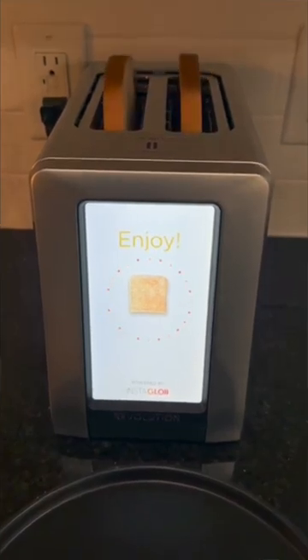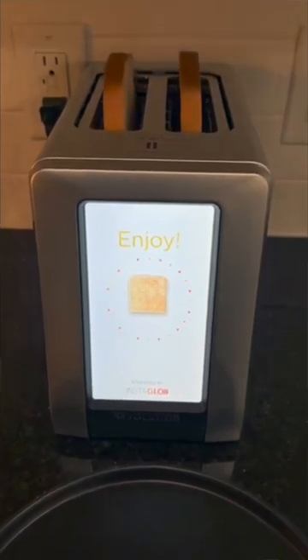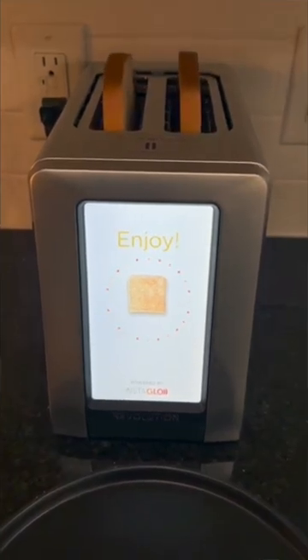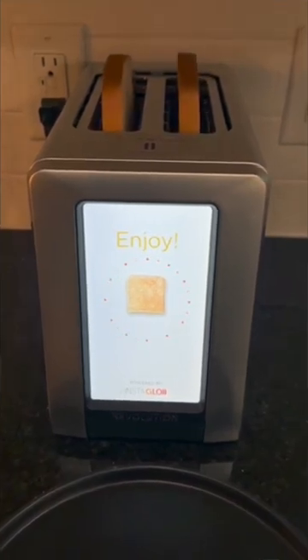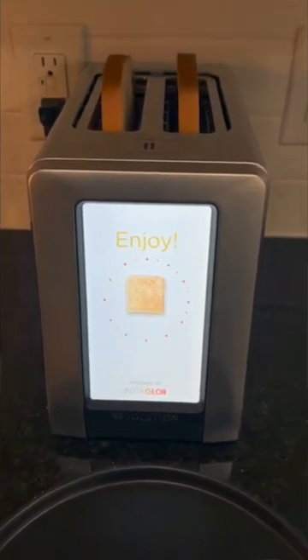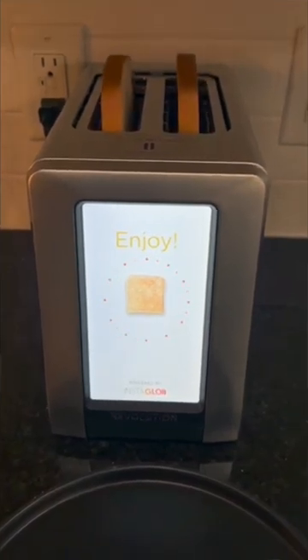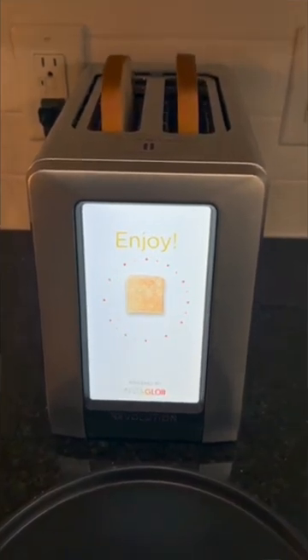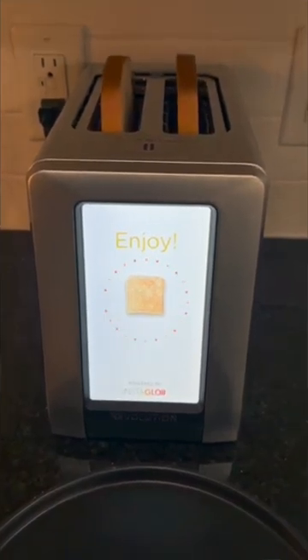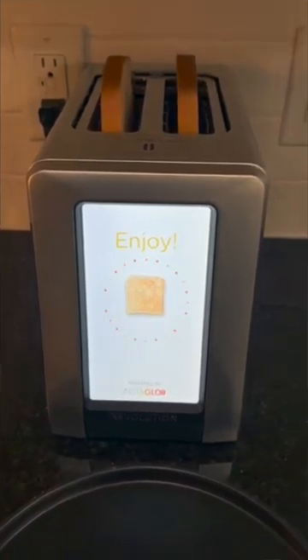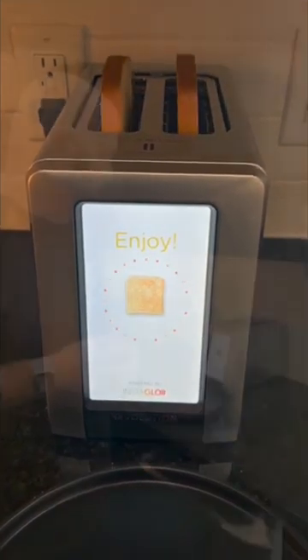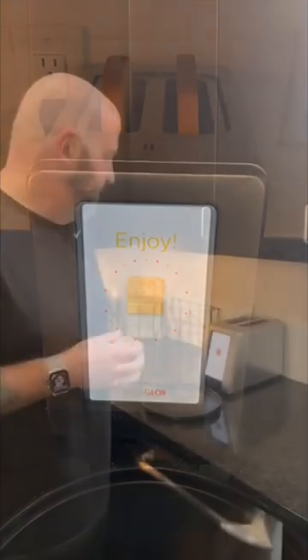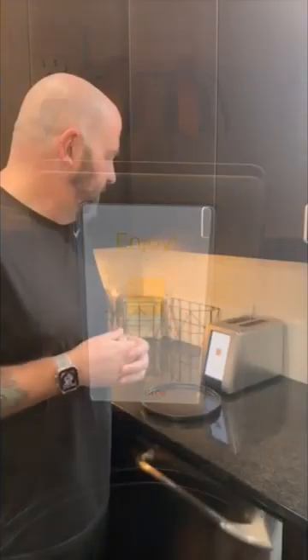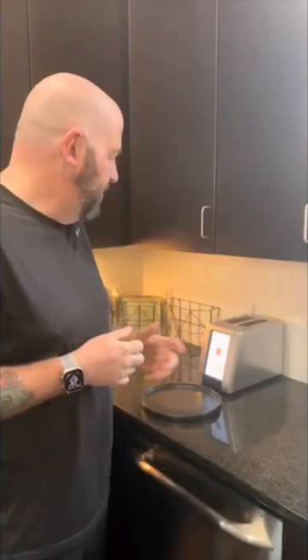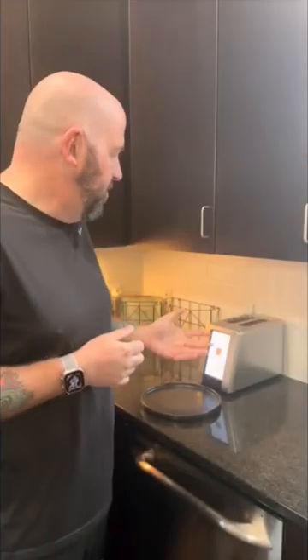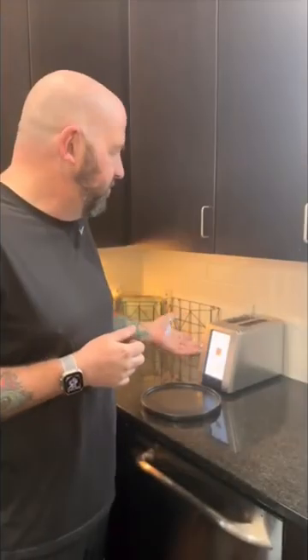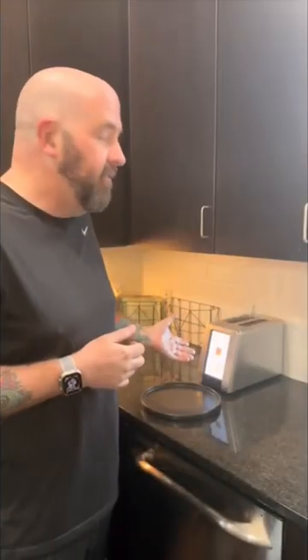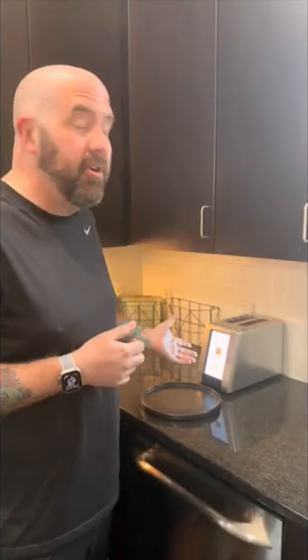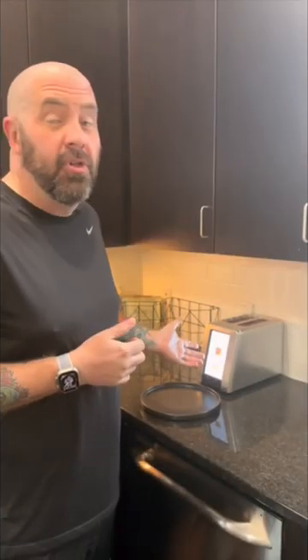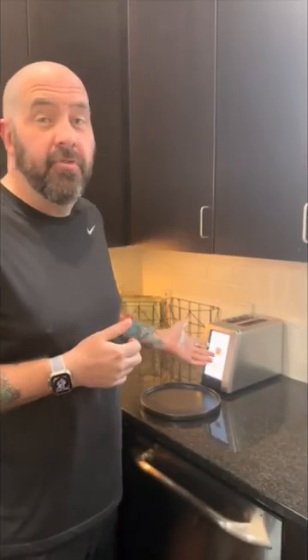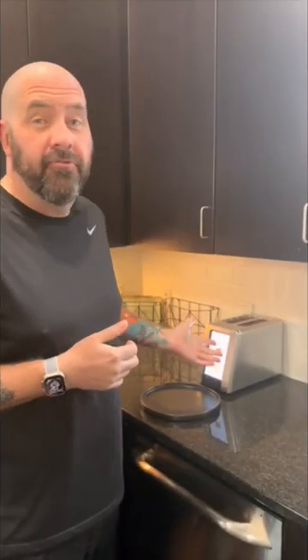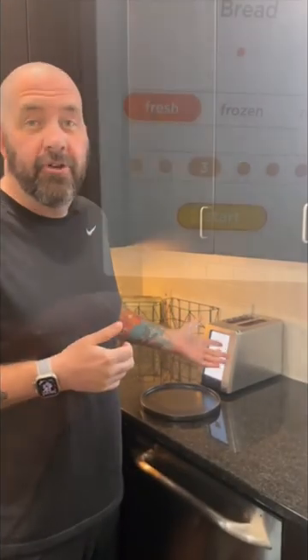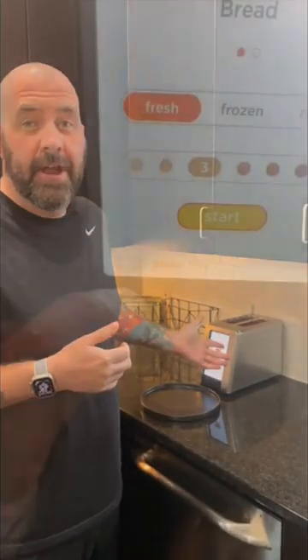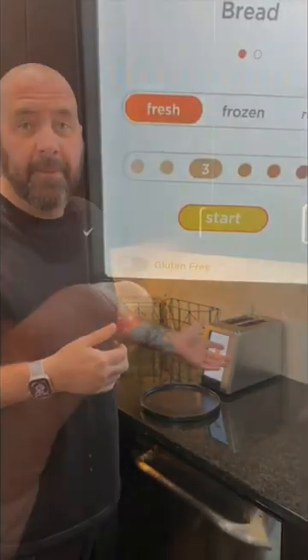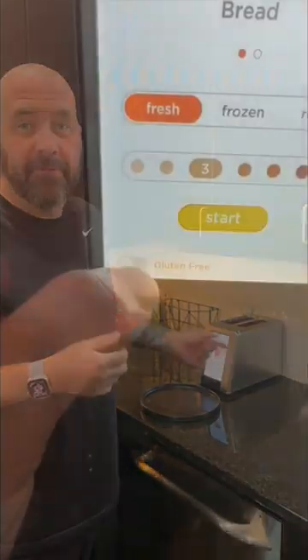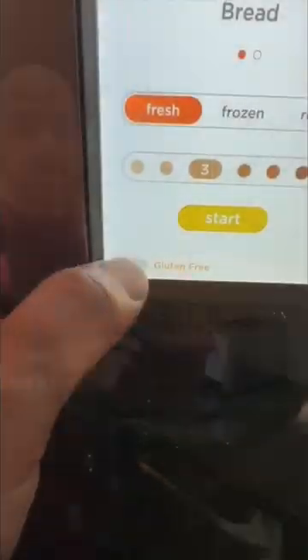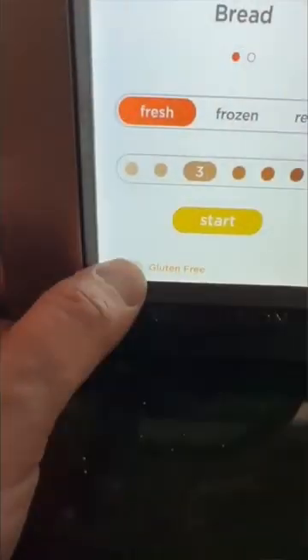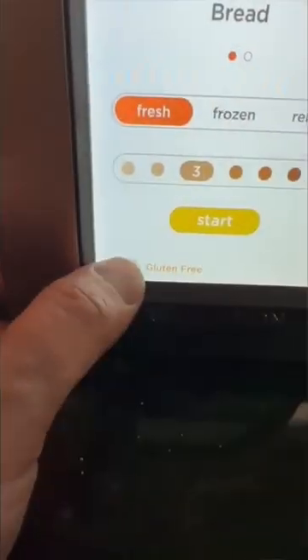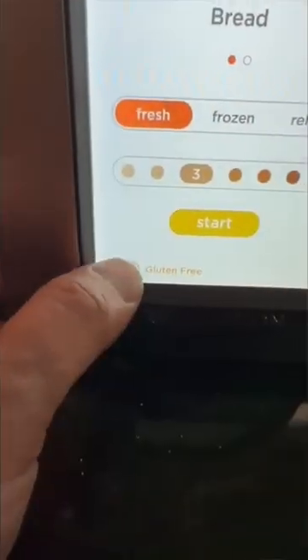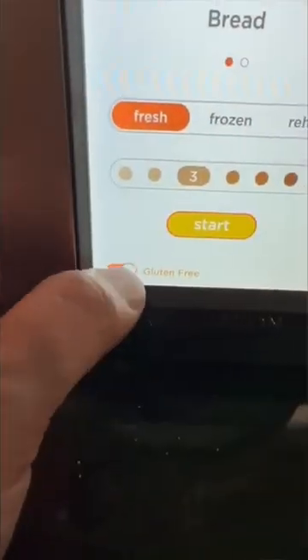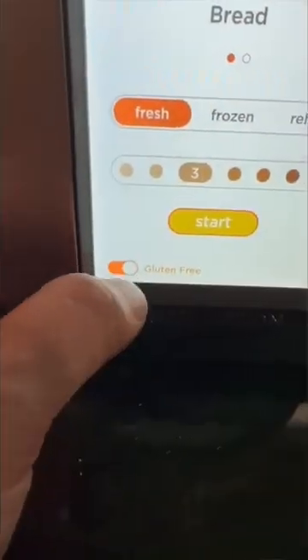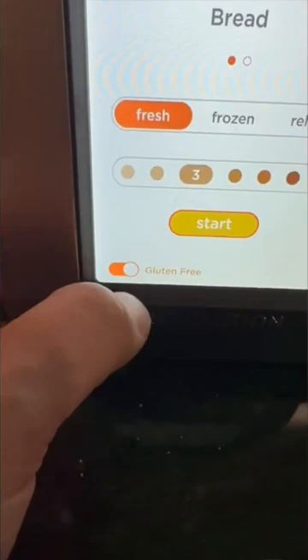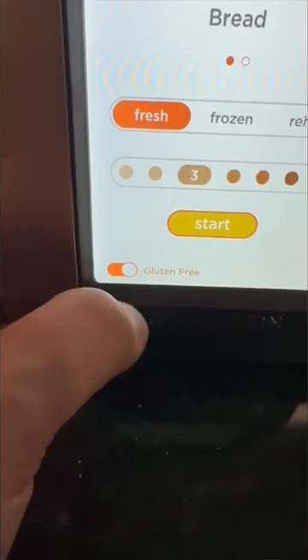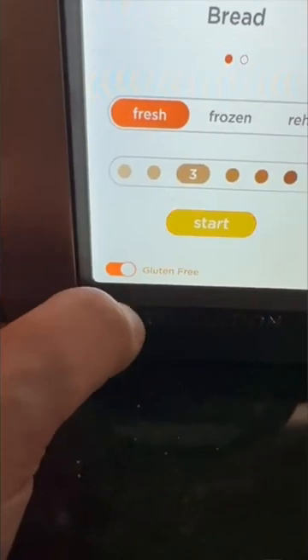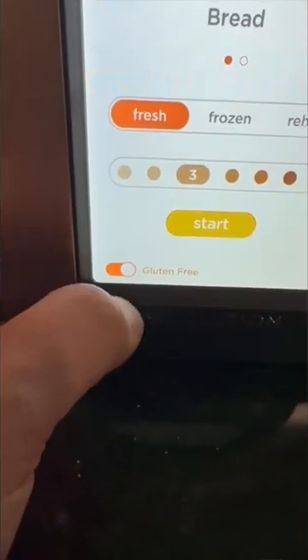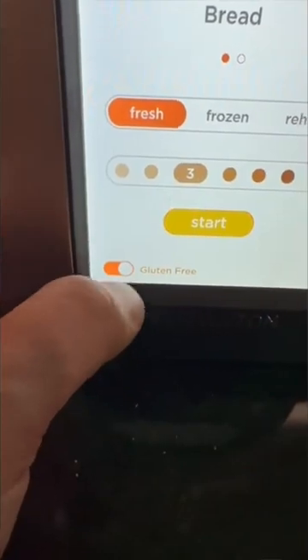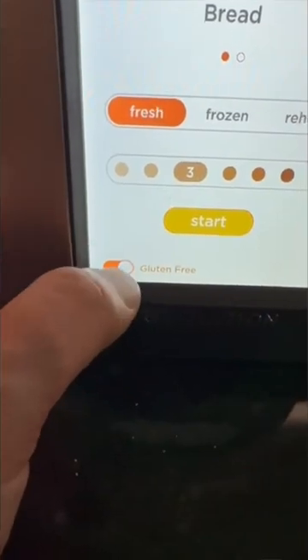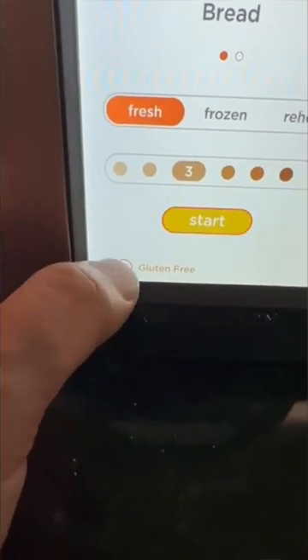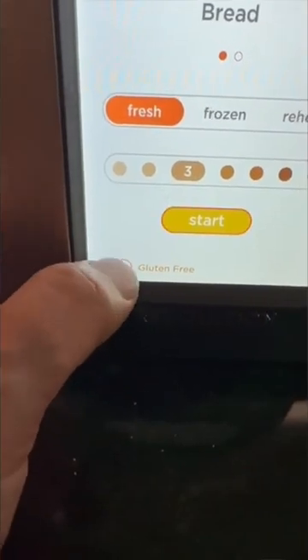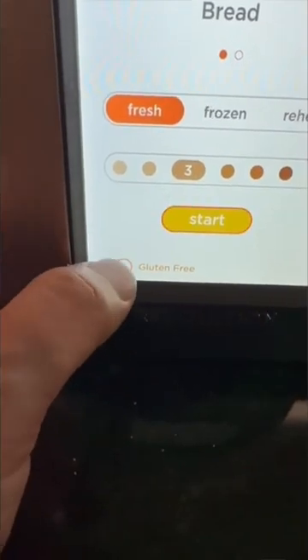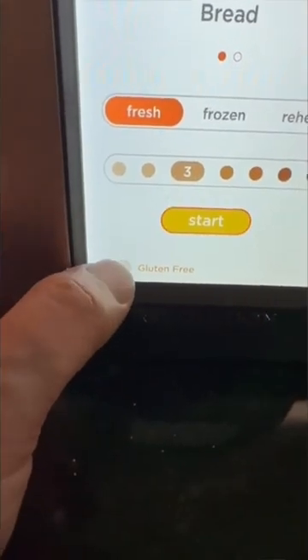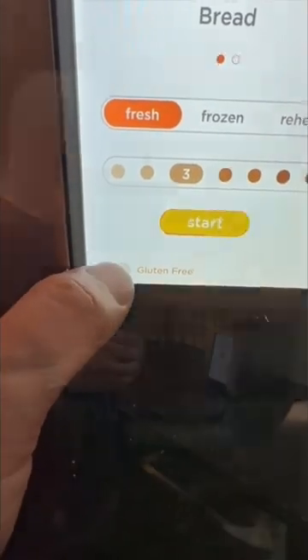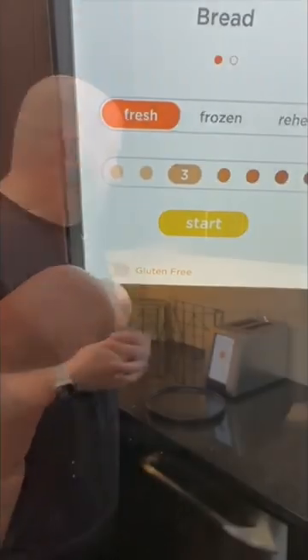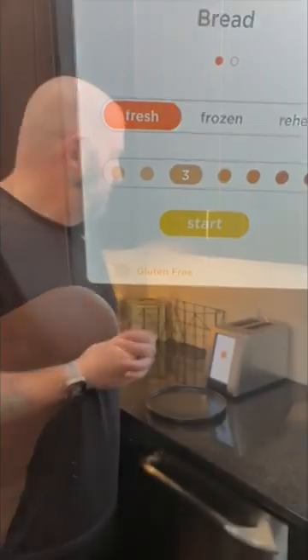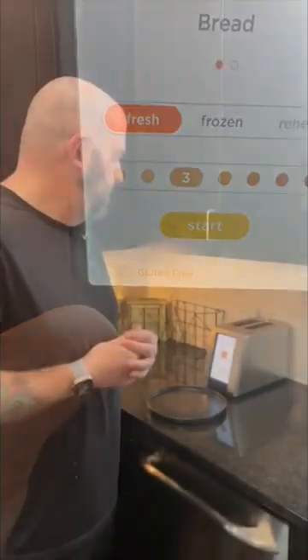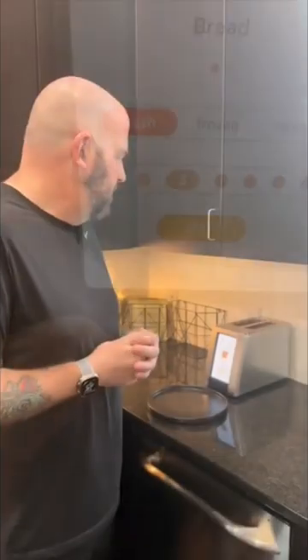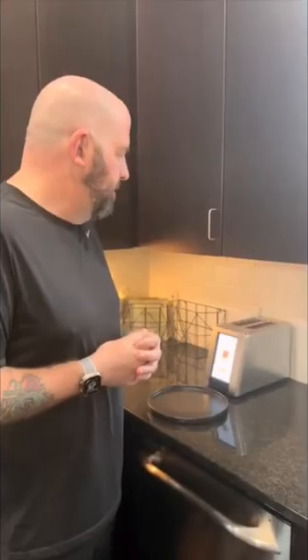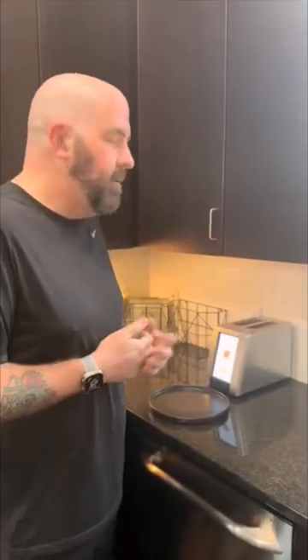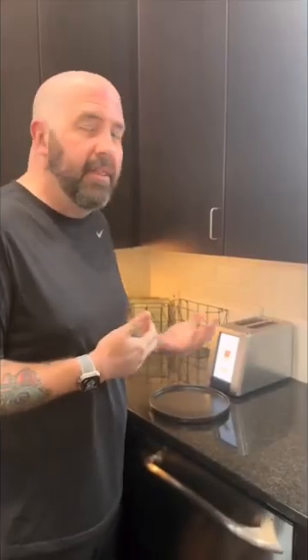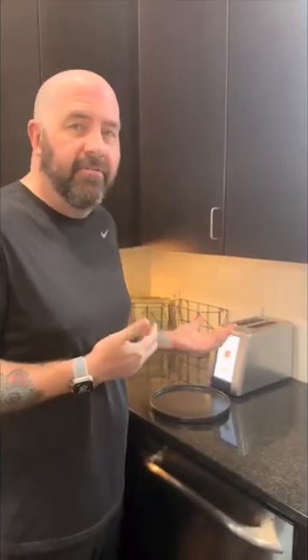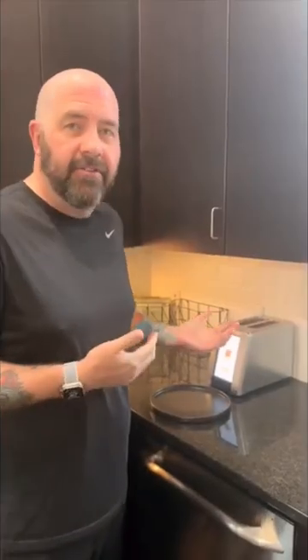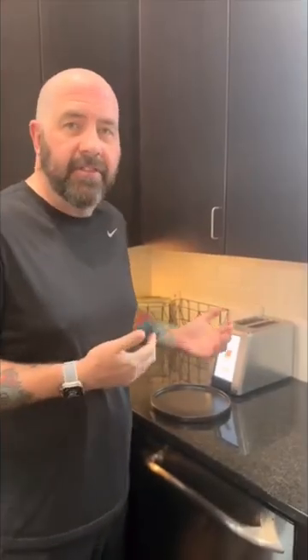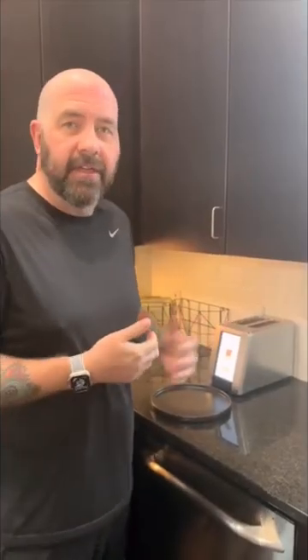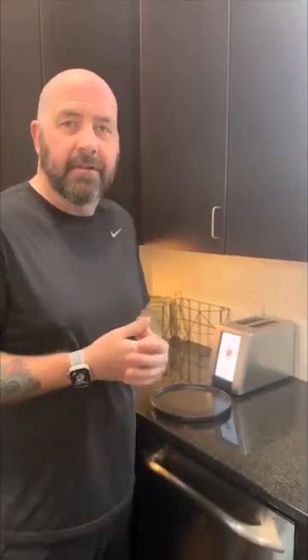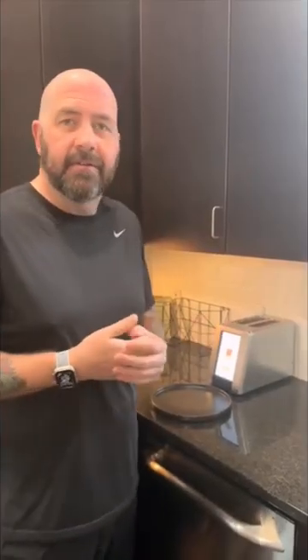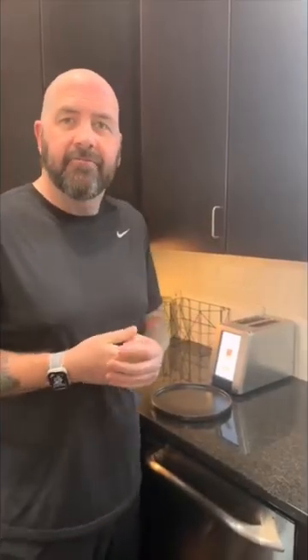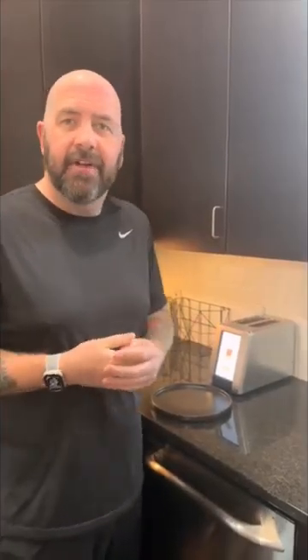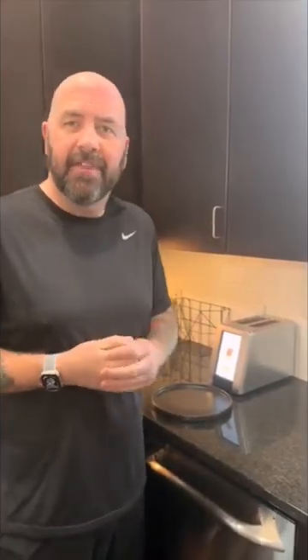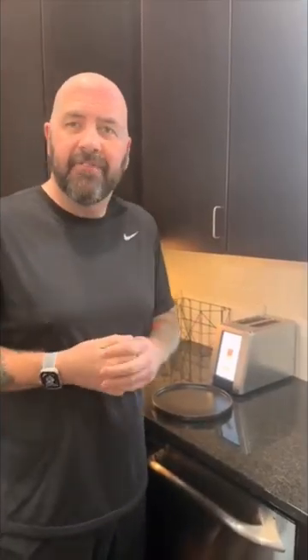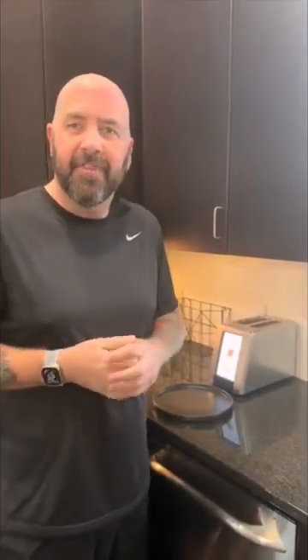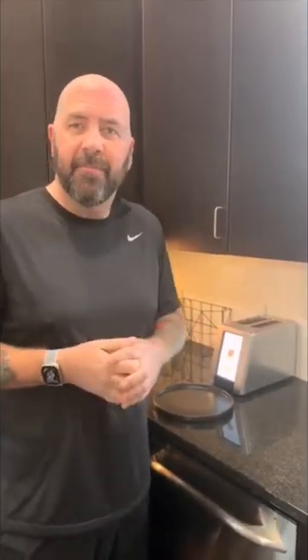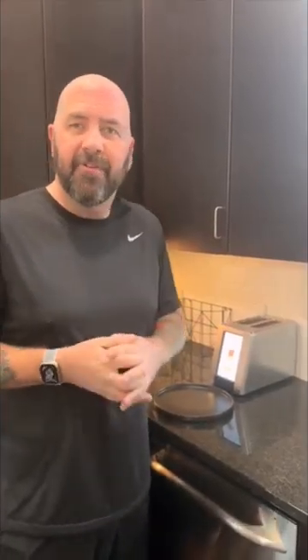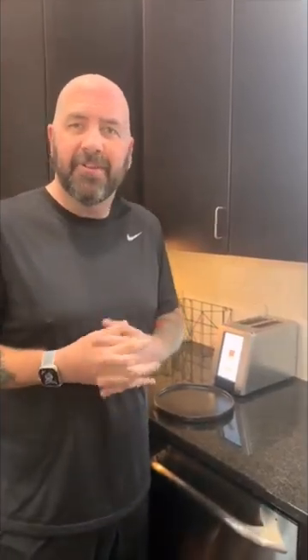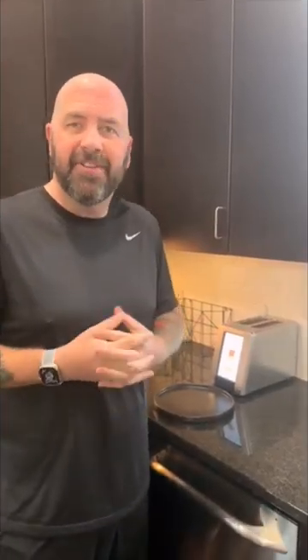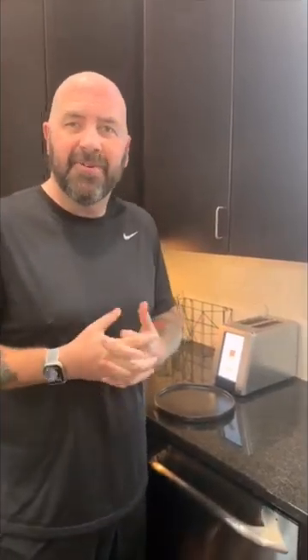Pretty cool. You also have a gluten-free option in a little setting there, which is awesome. I love this thing — finally found the perfect toast.